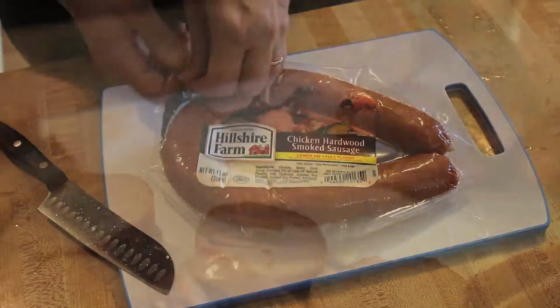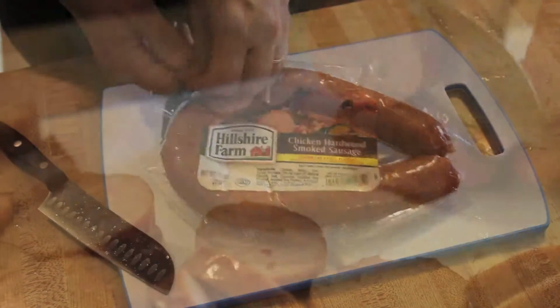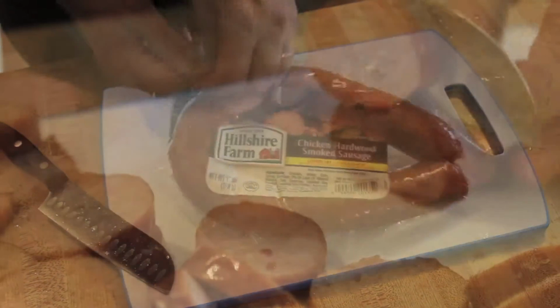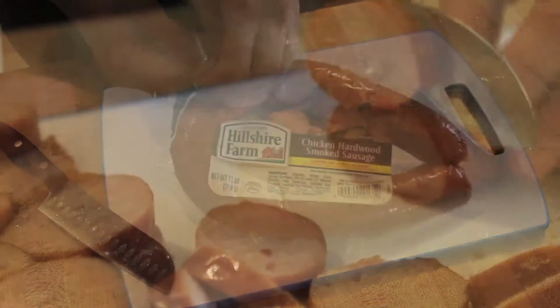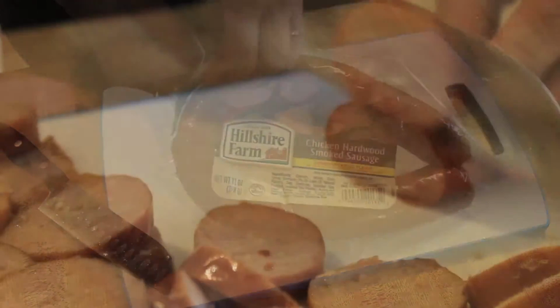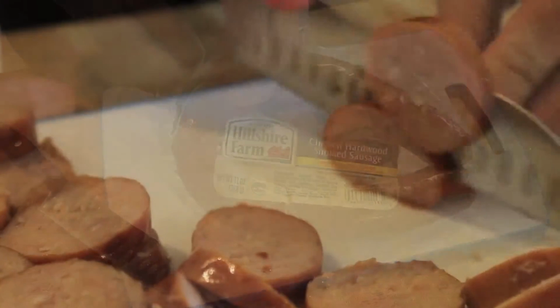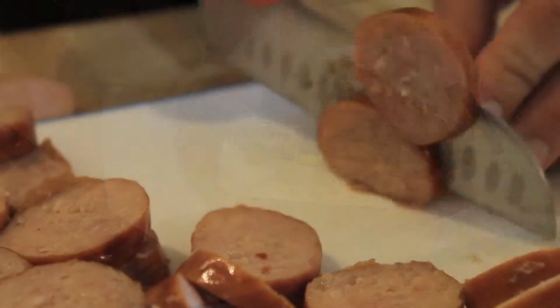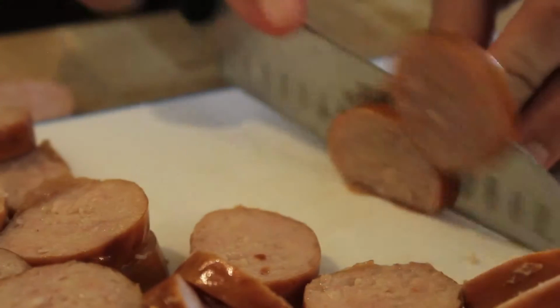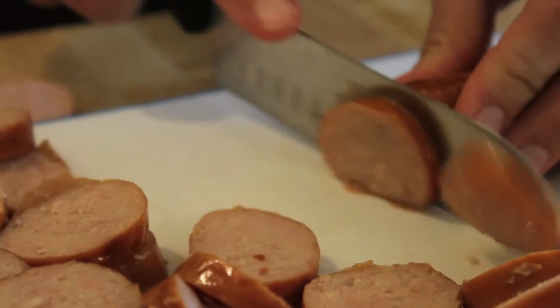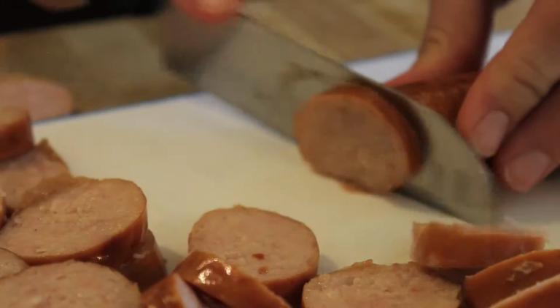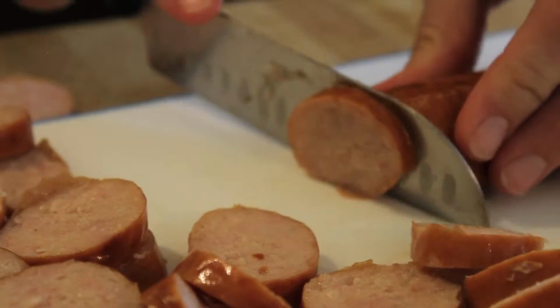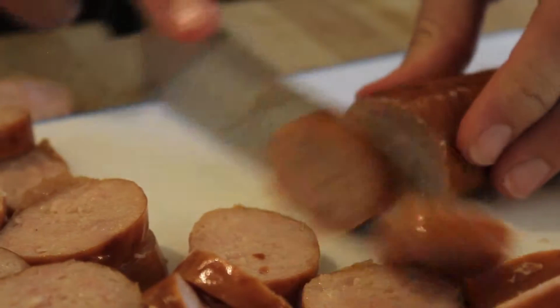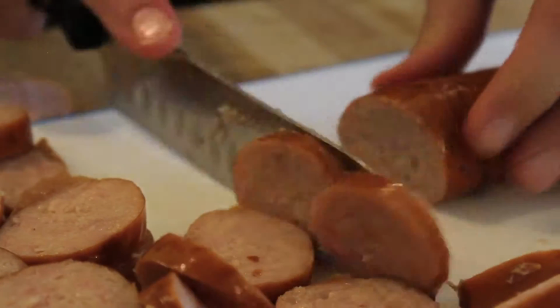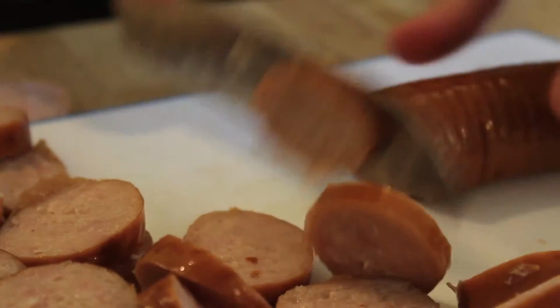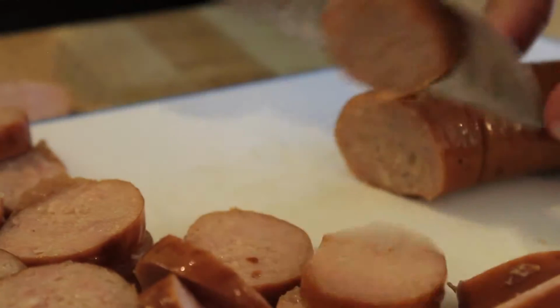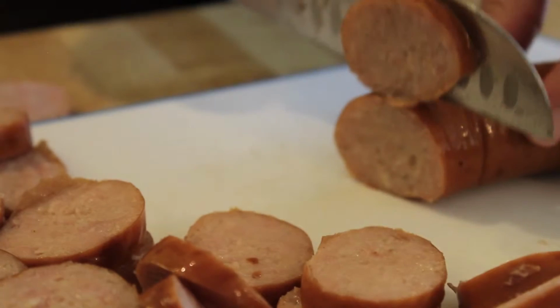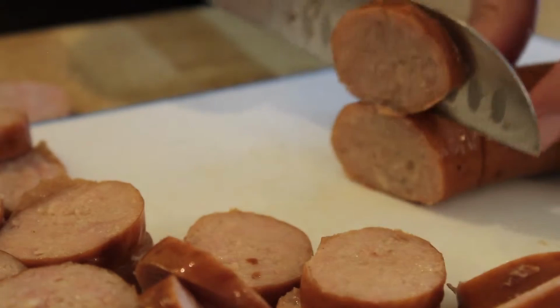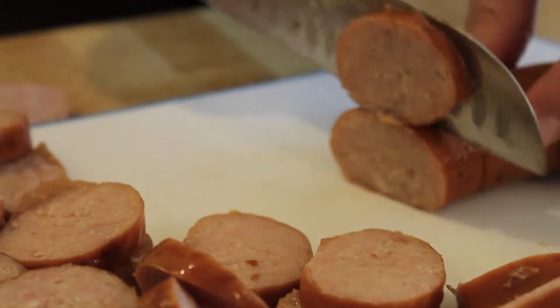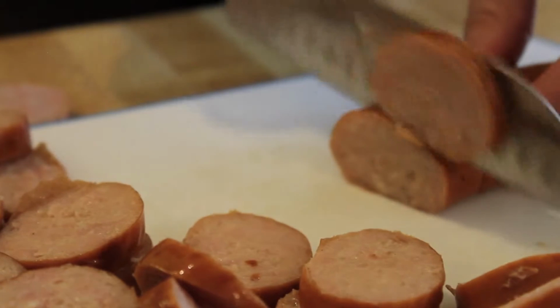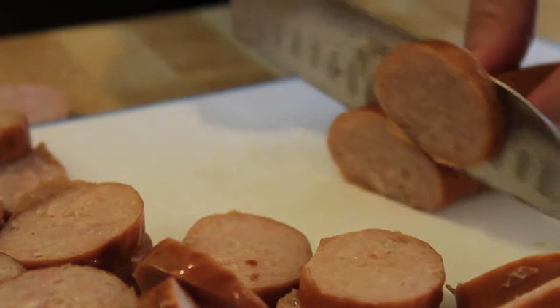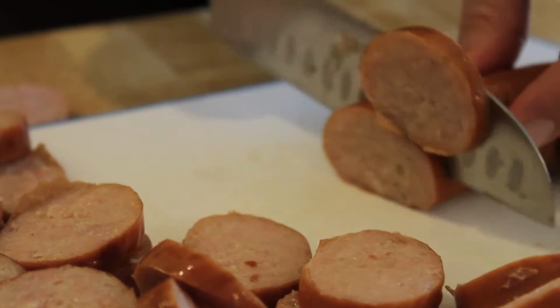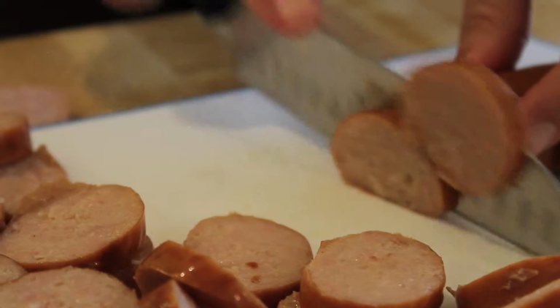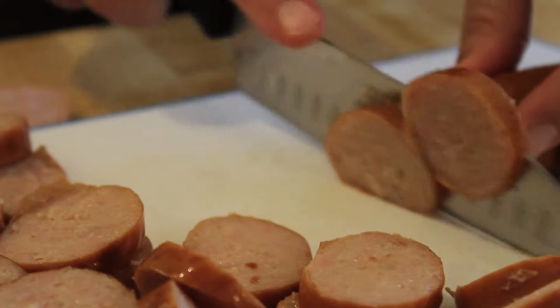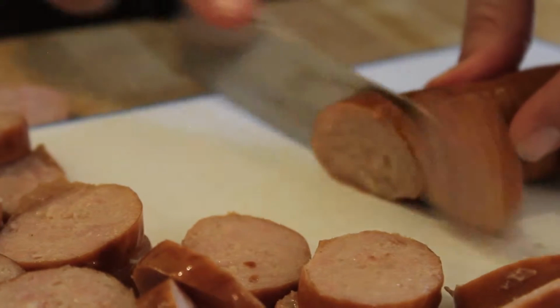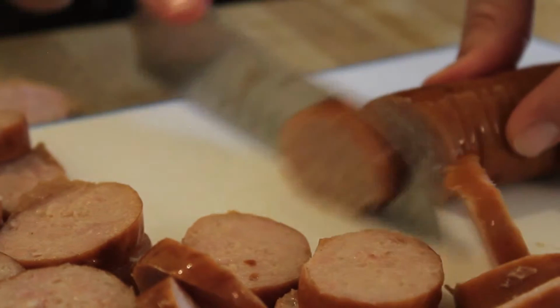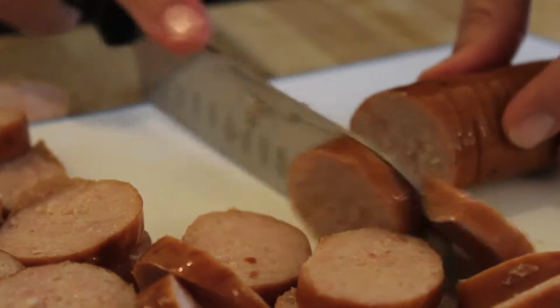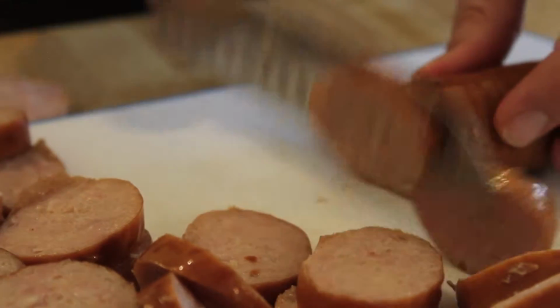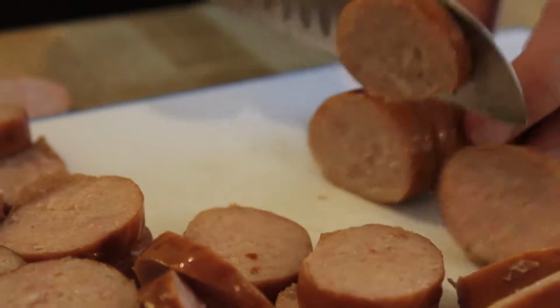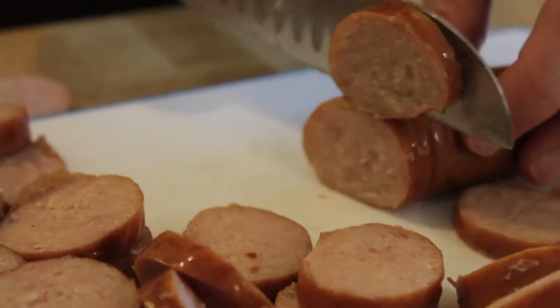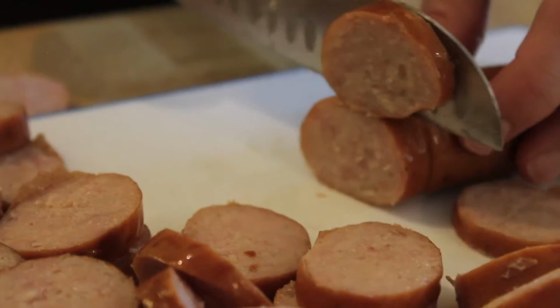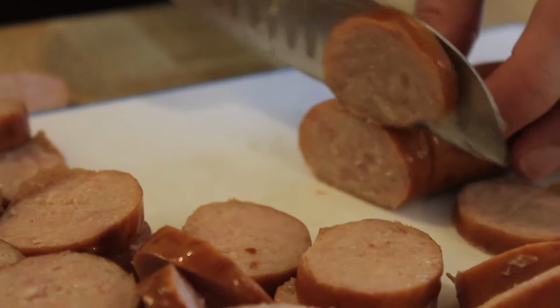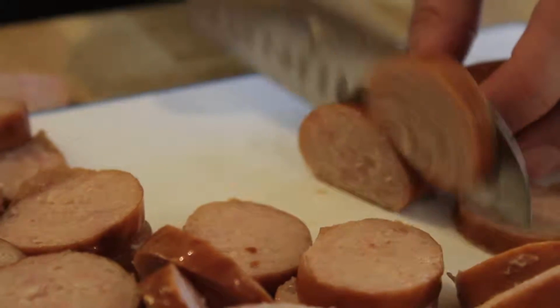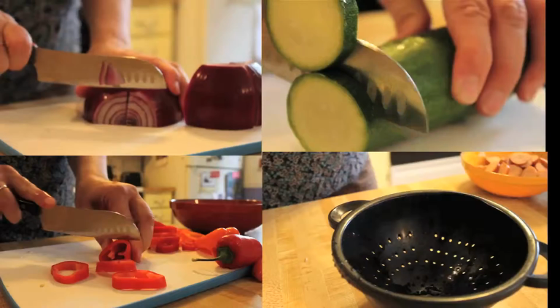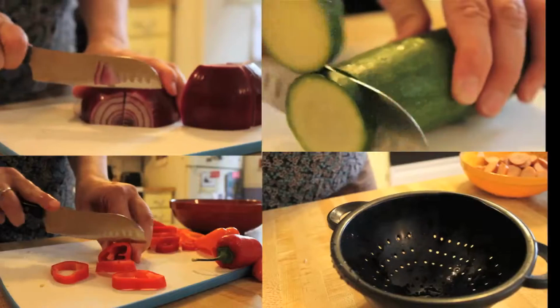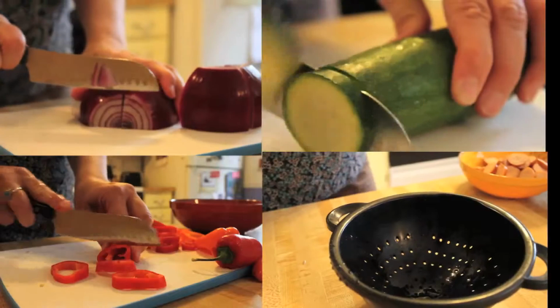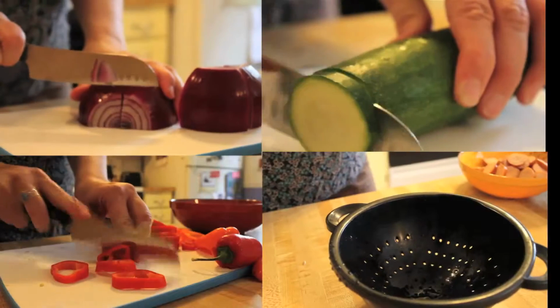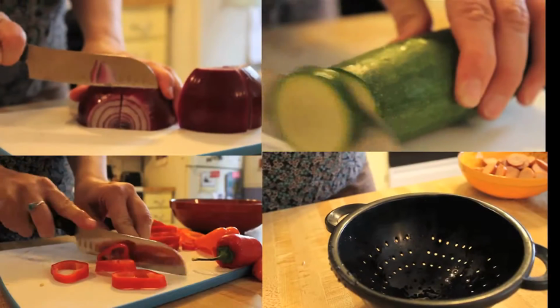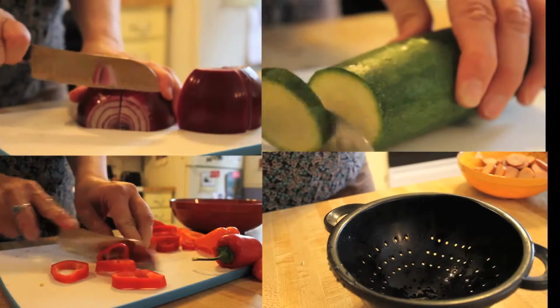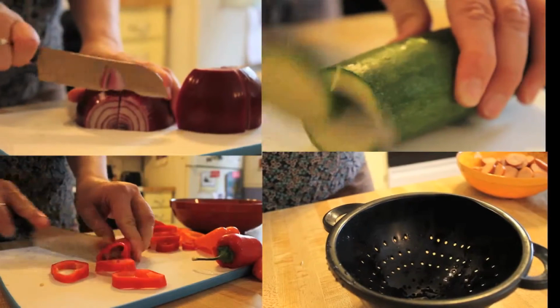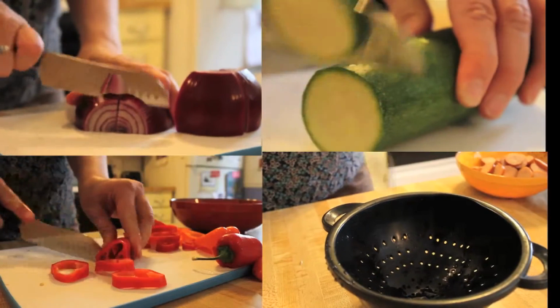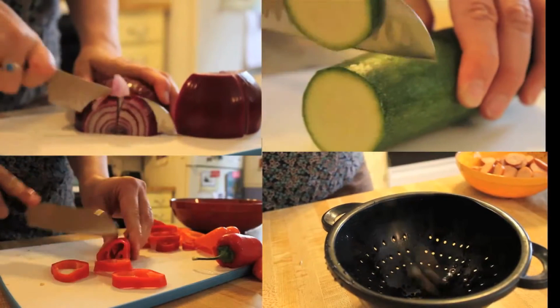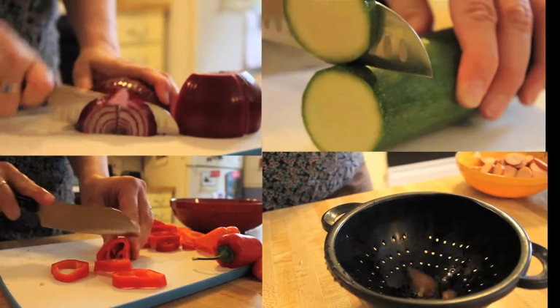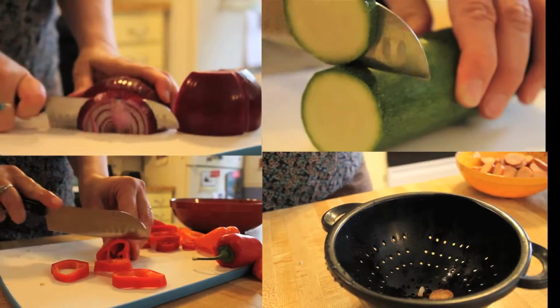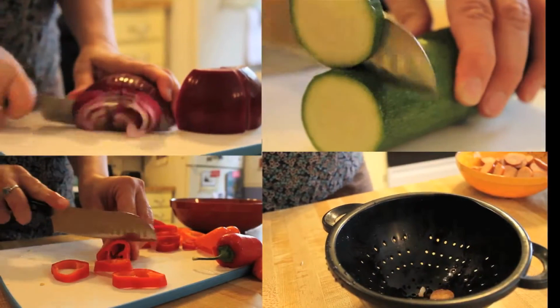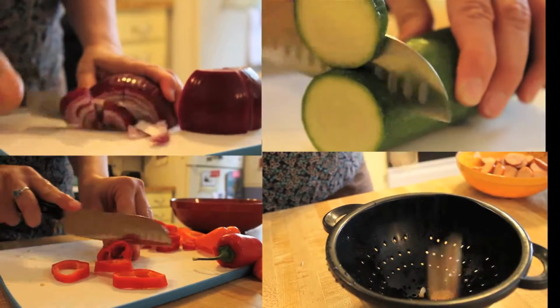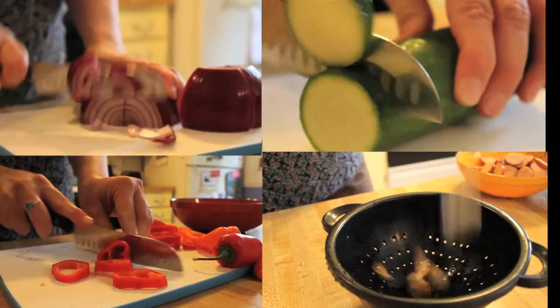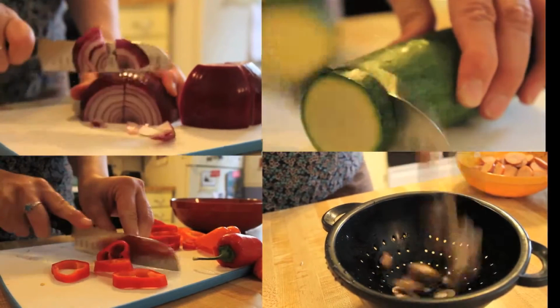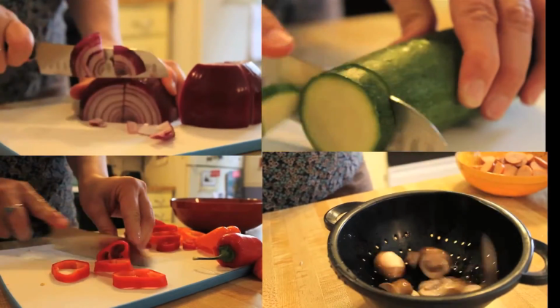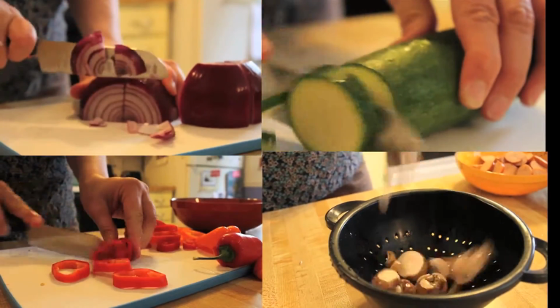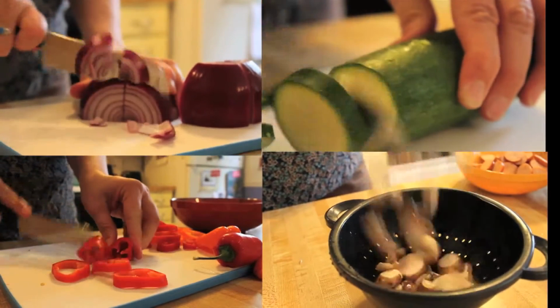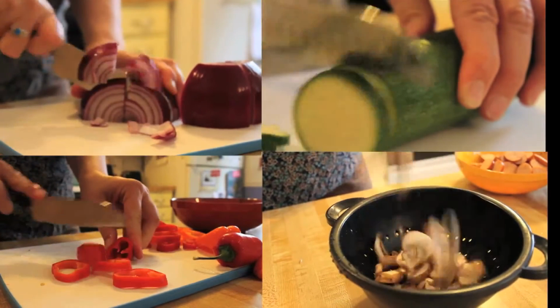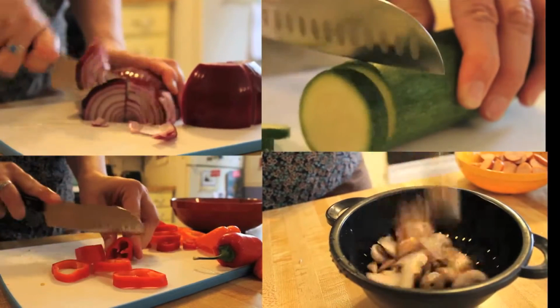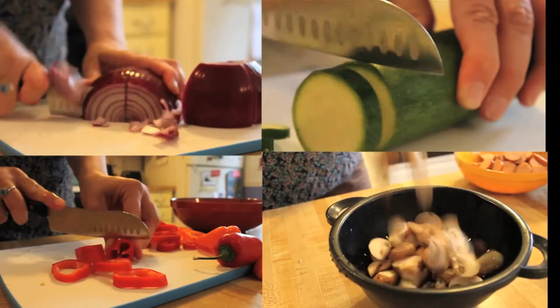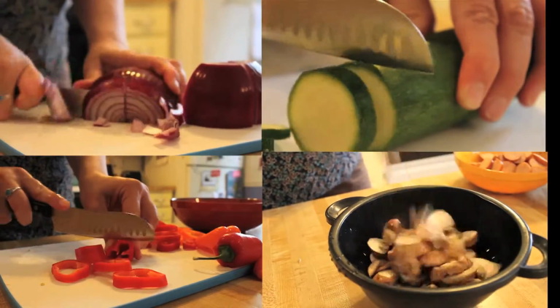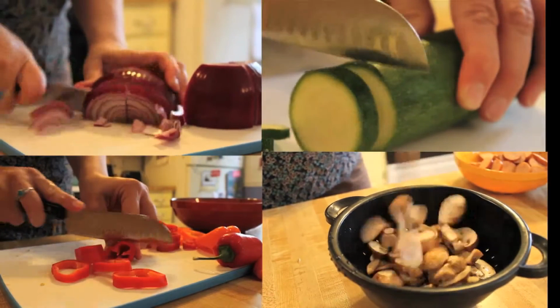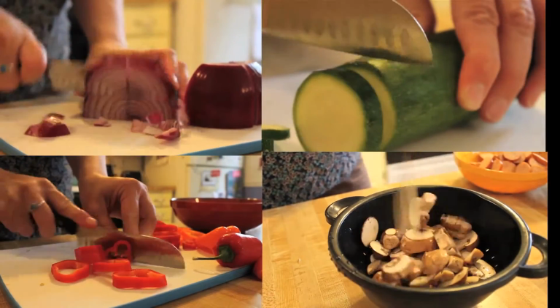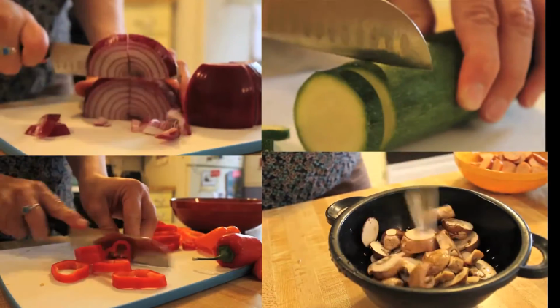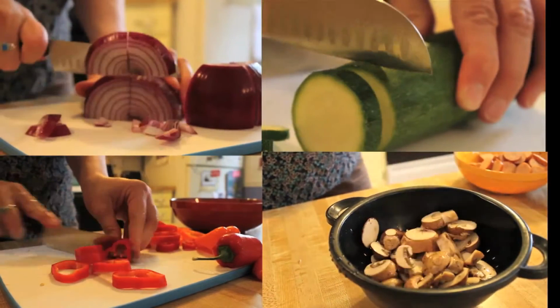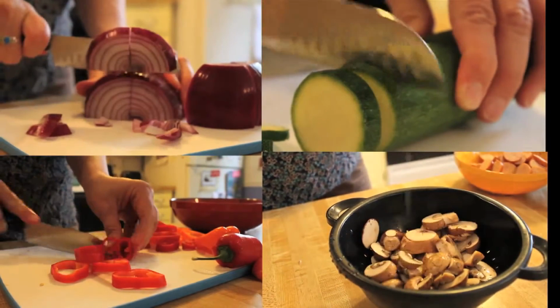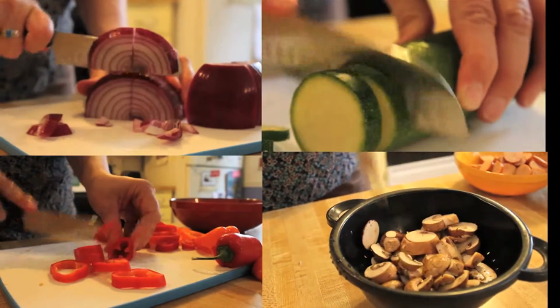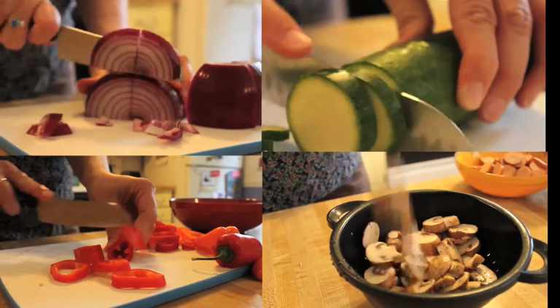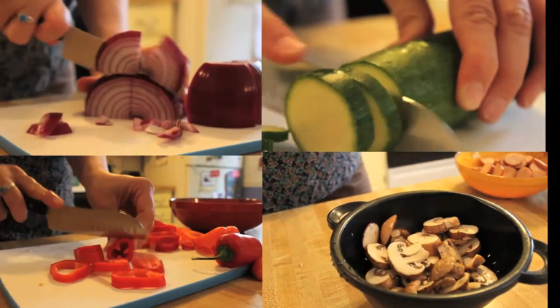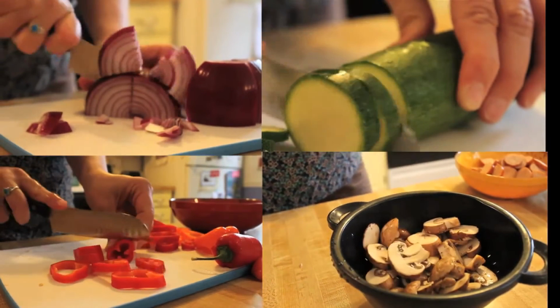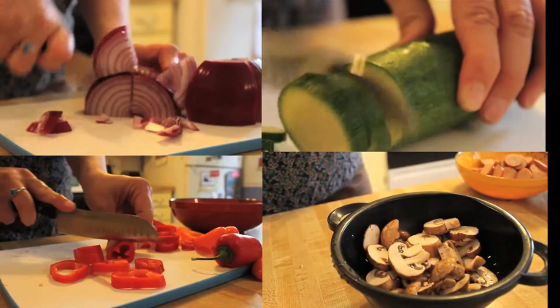My family eats this stuff right off the cutting board. Let's cut up our vegetables and head to the stove.